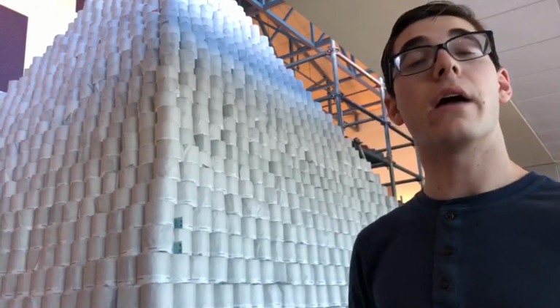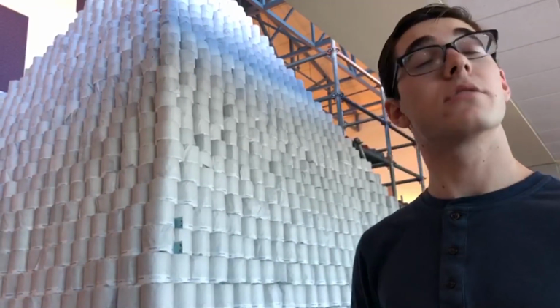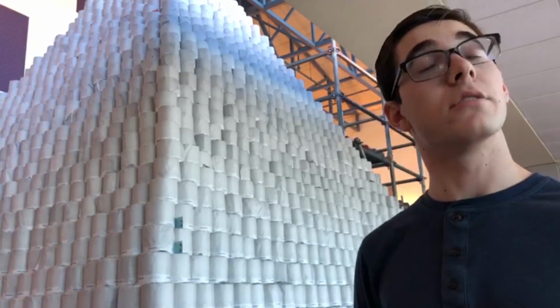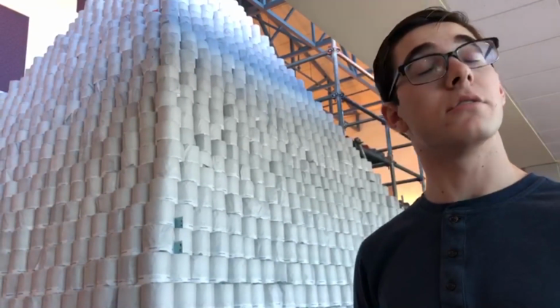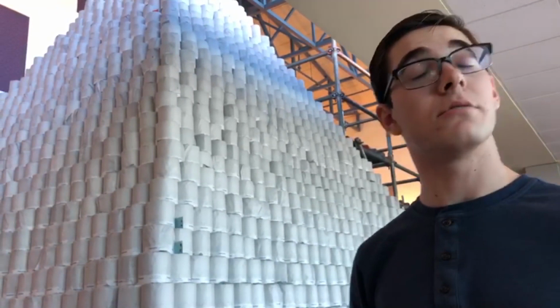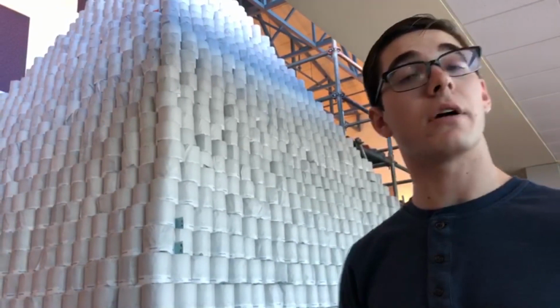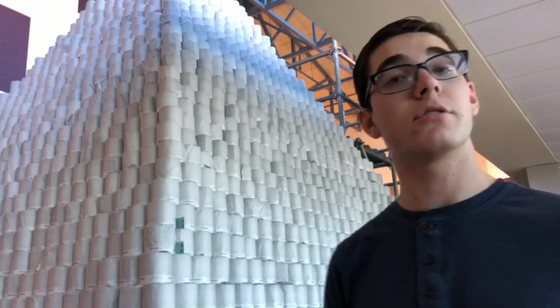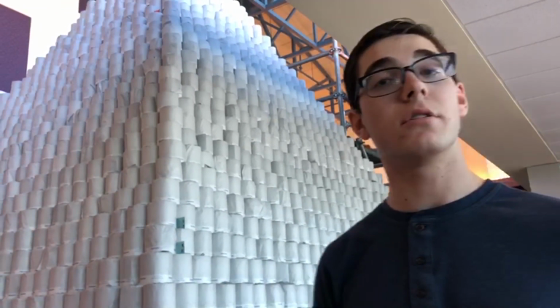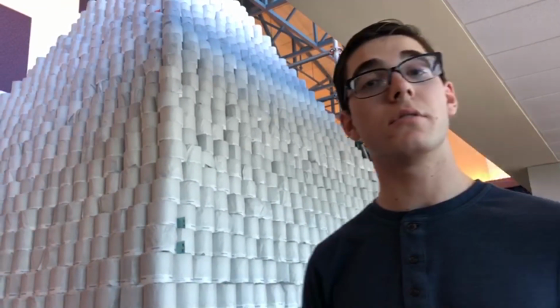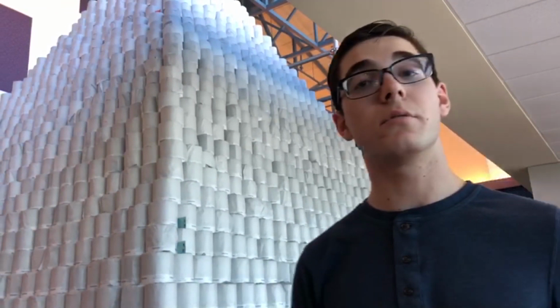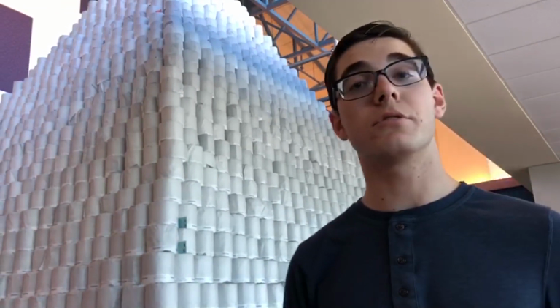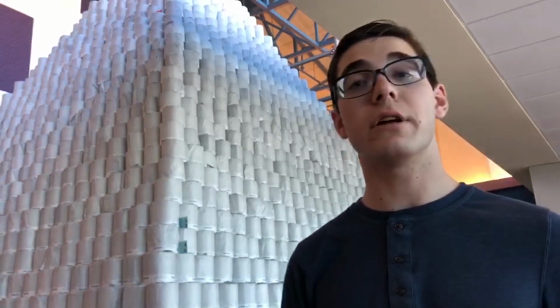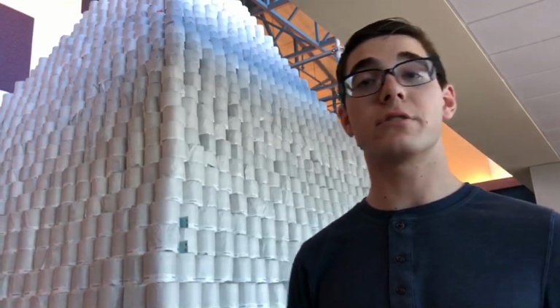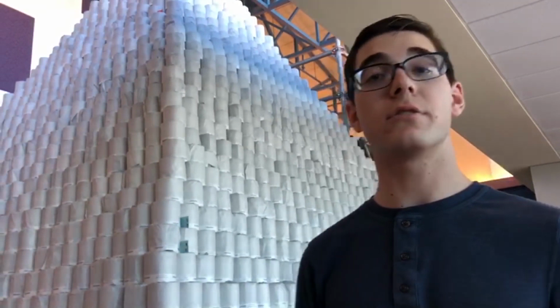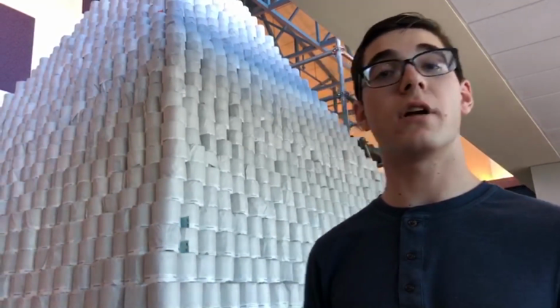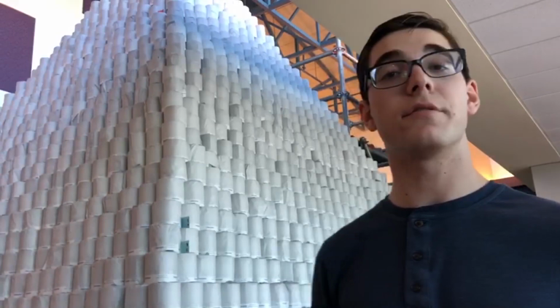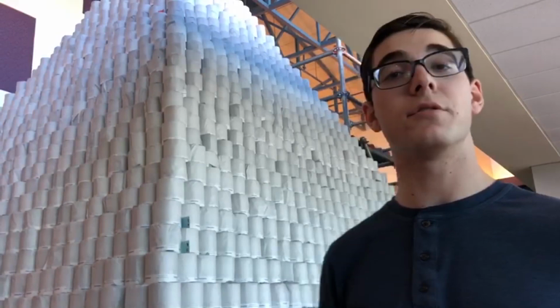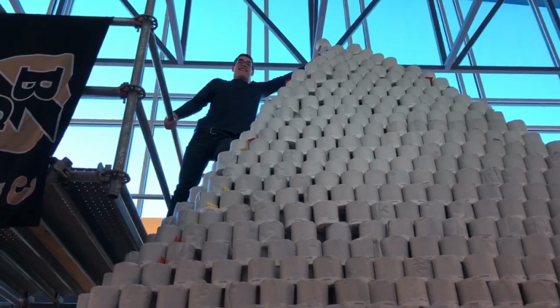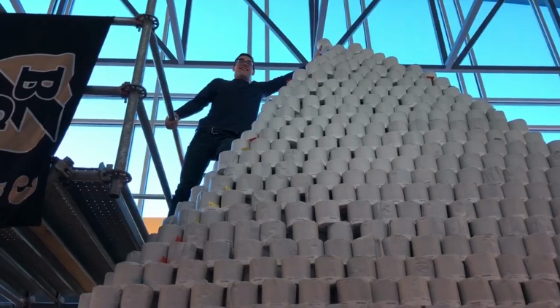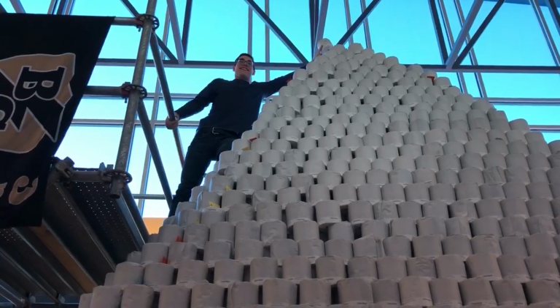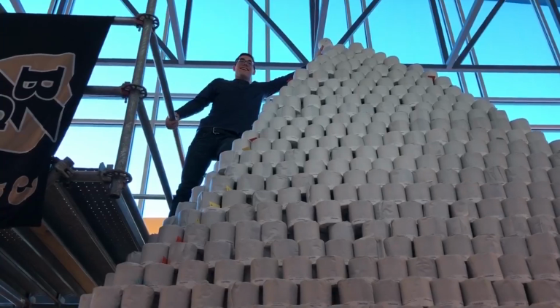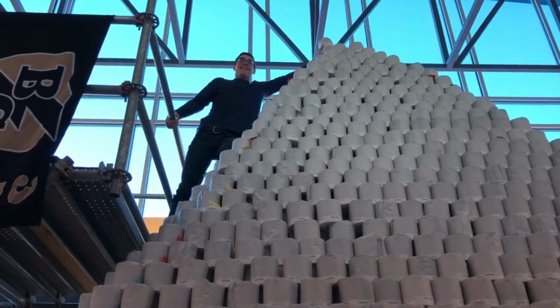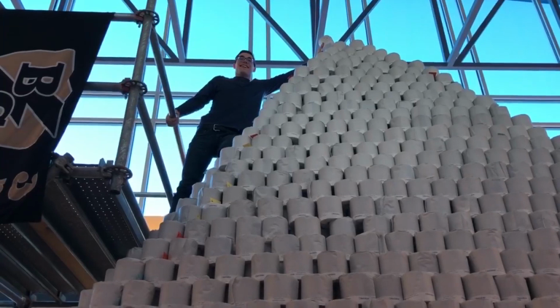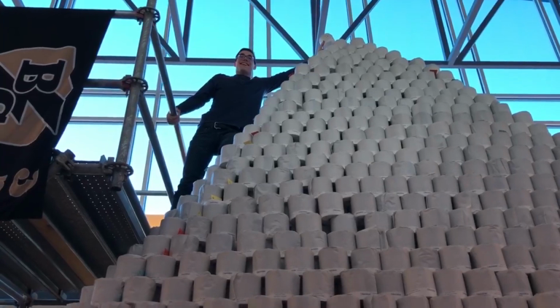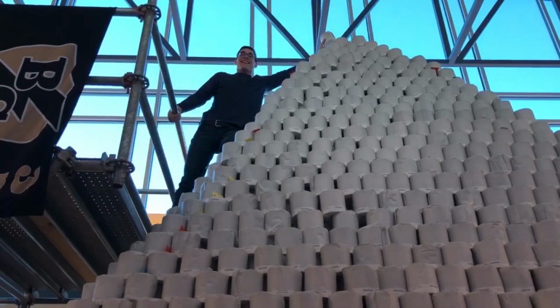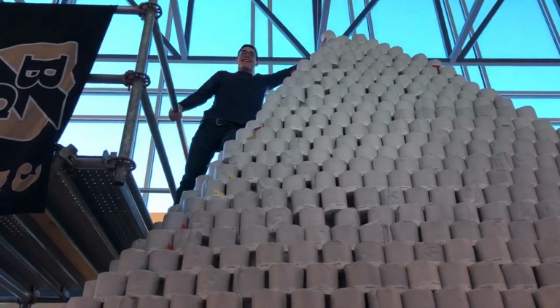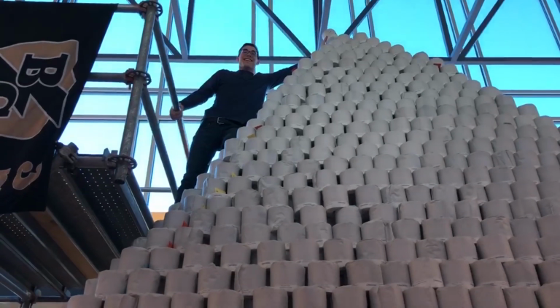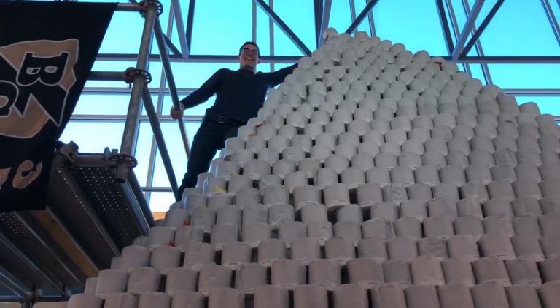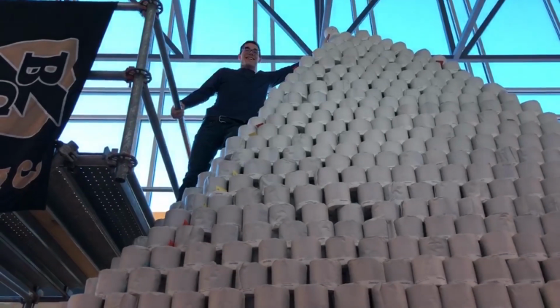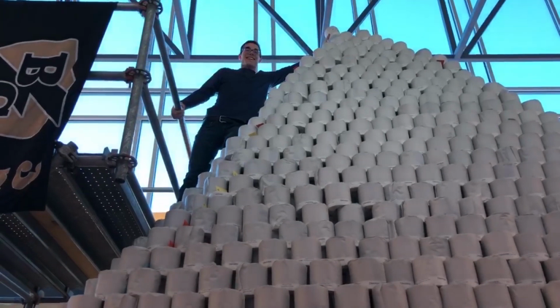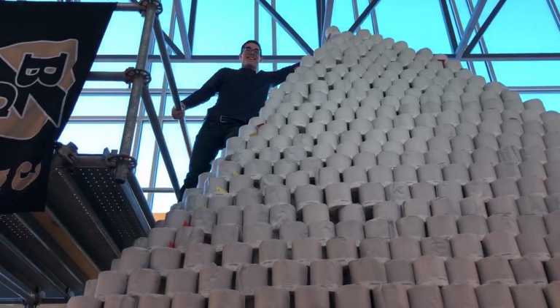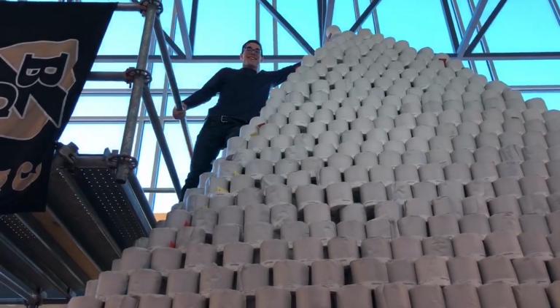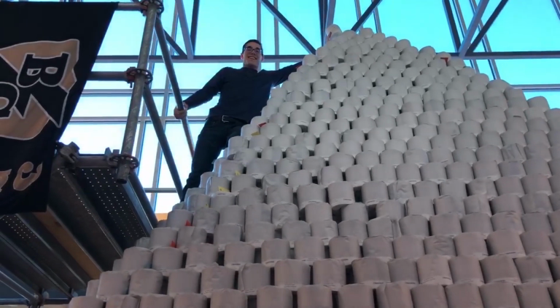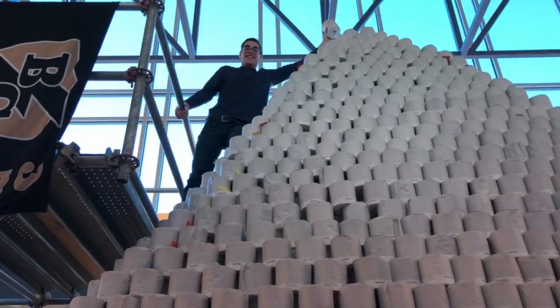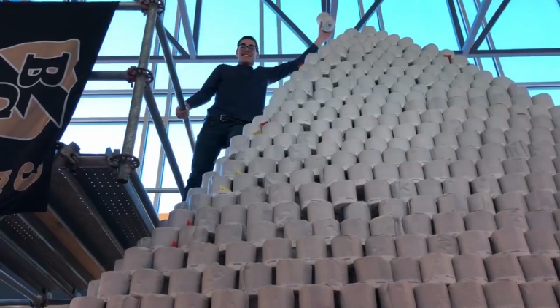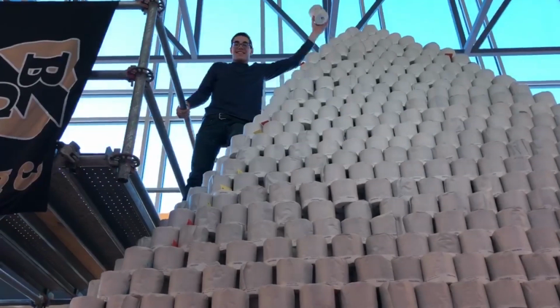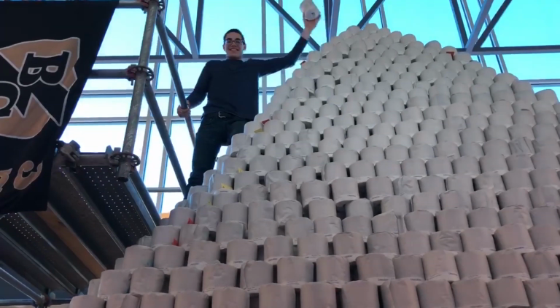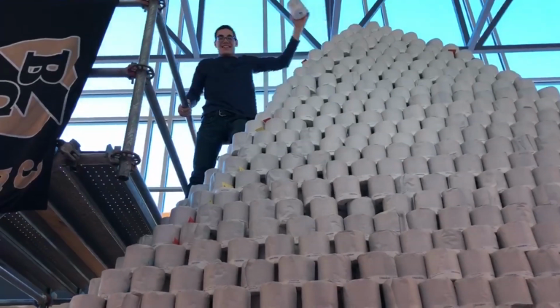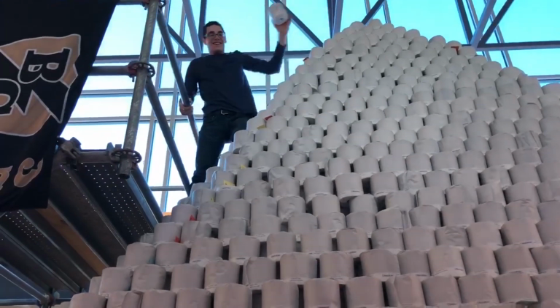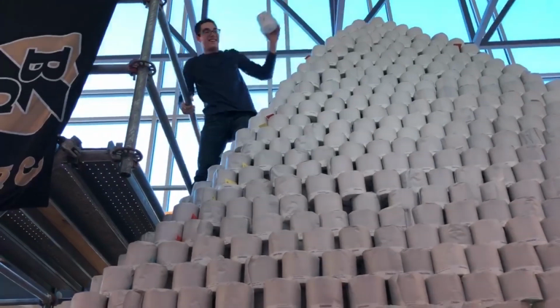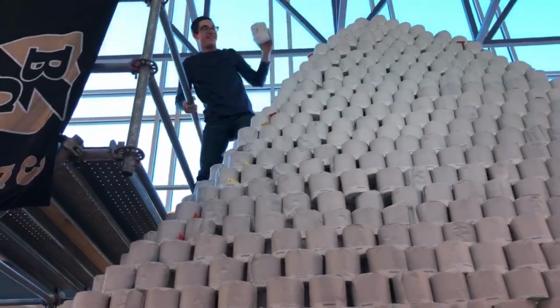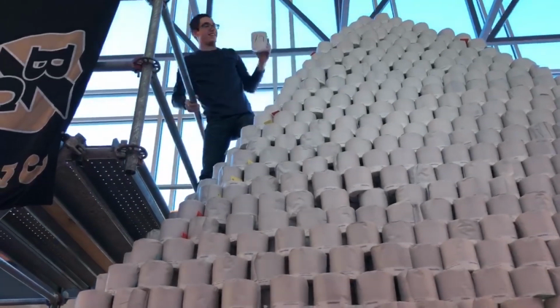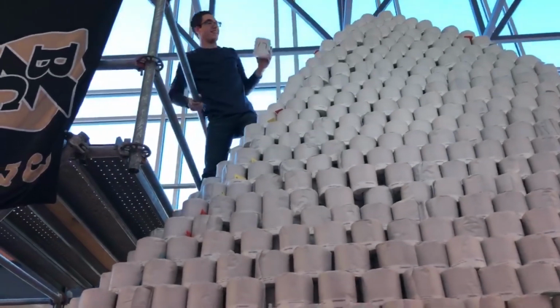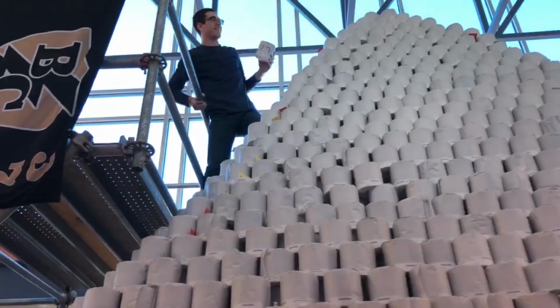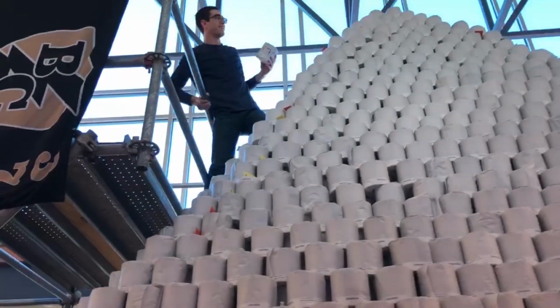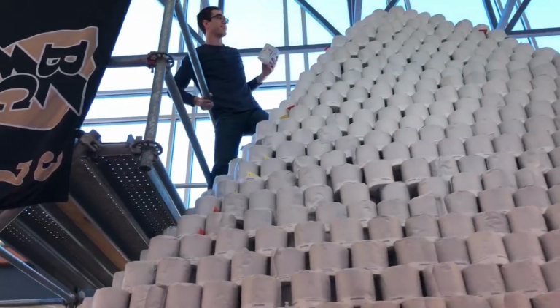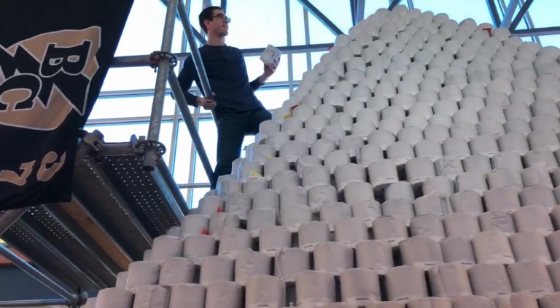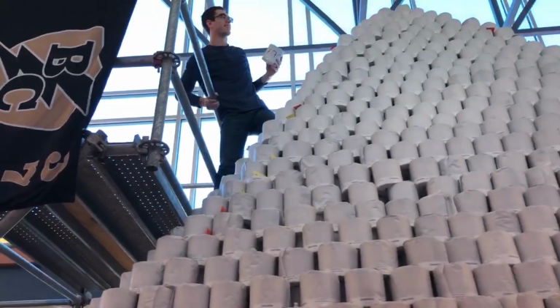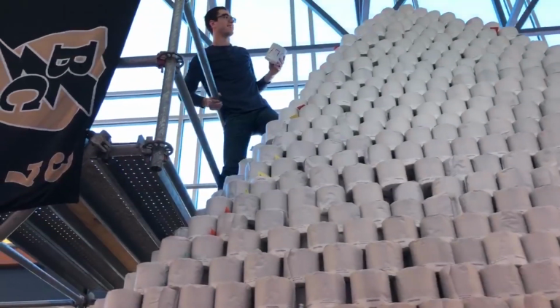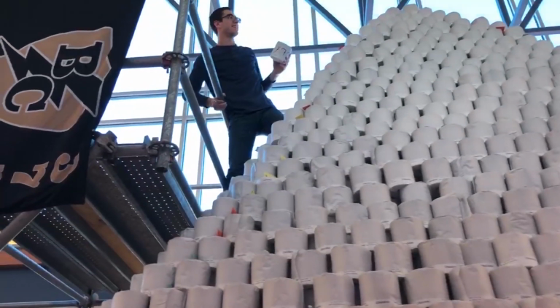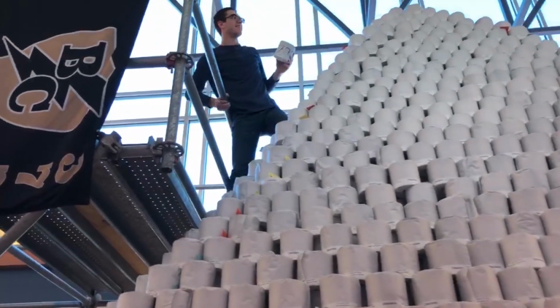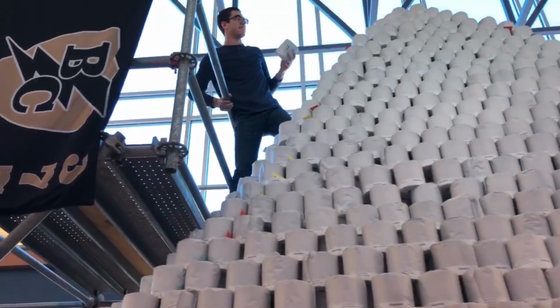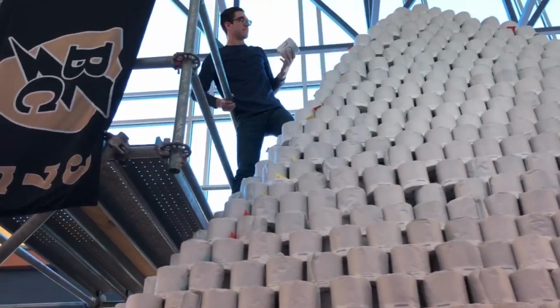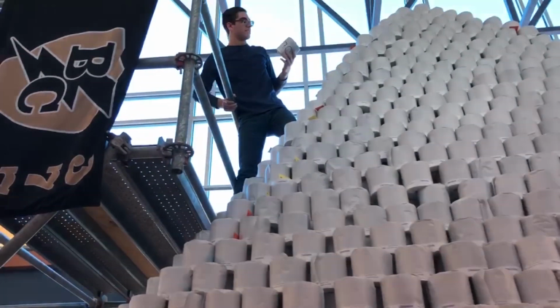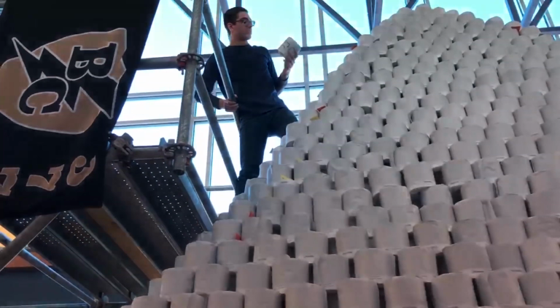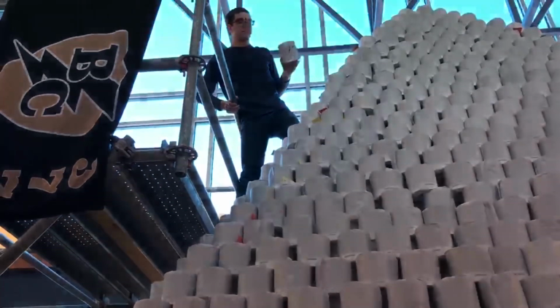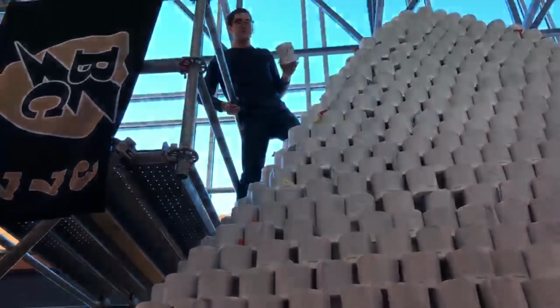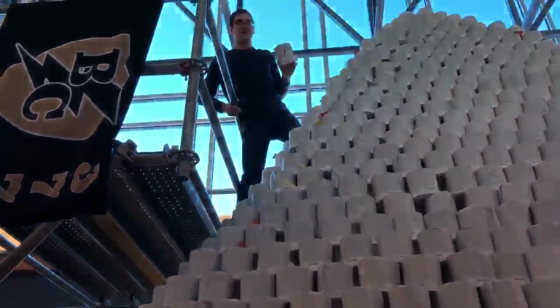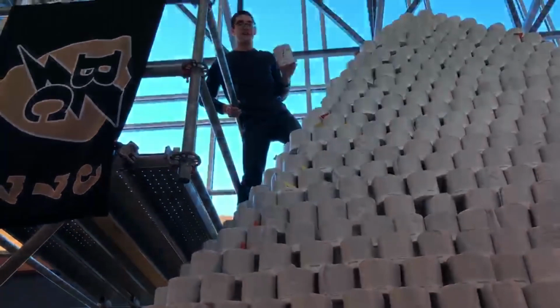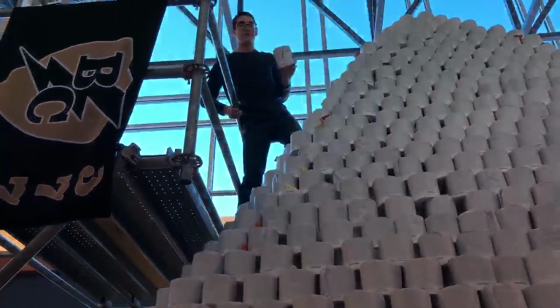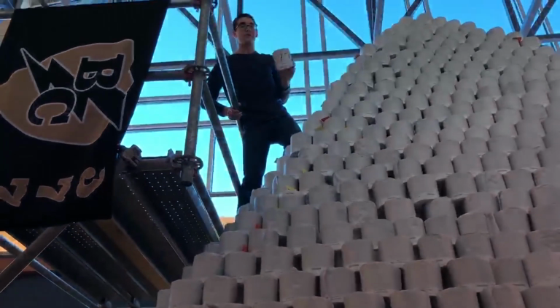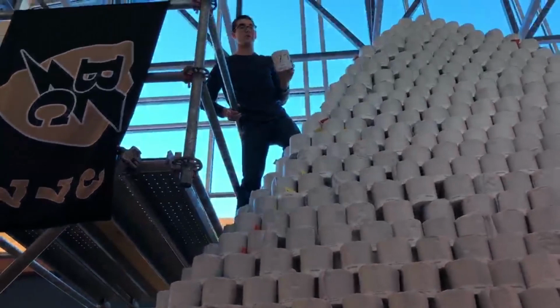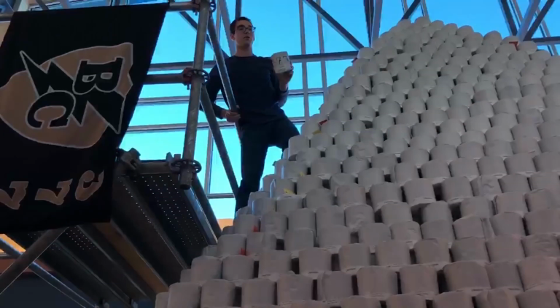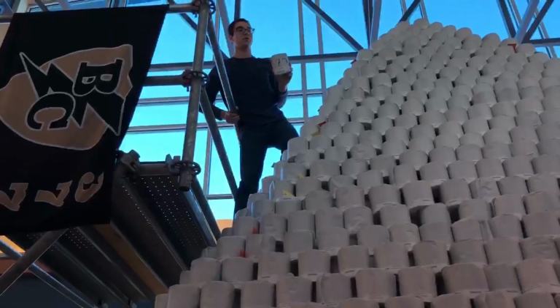Niles Construction was gracious enough to sponsor us with scaffolding, and we used that in order to finish the top of the pyramid.